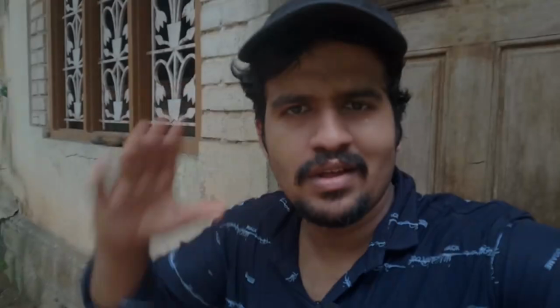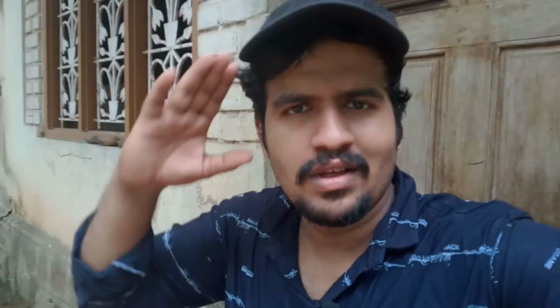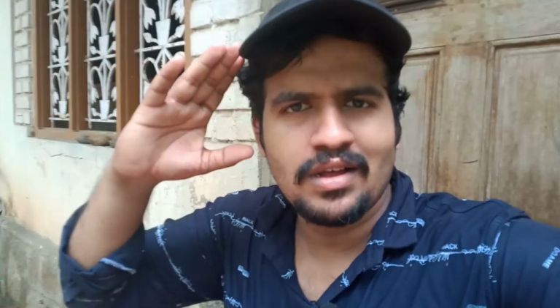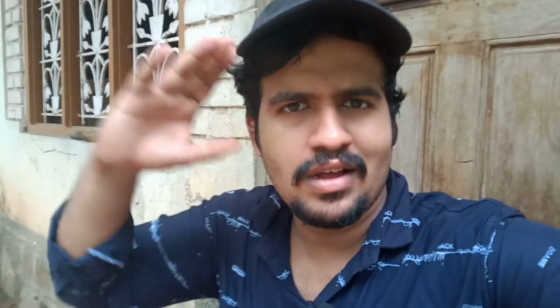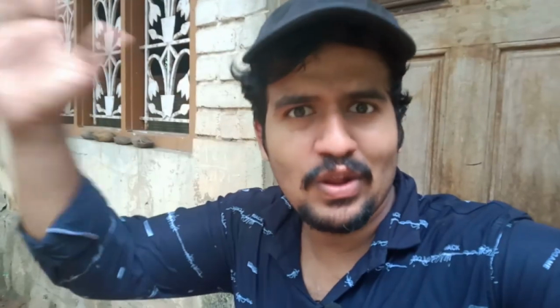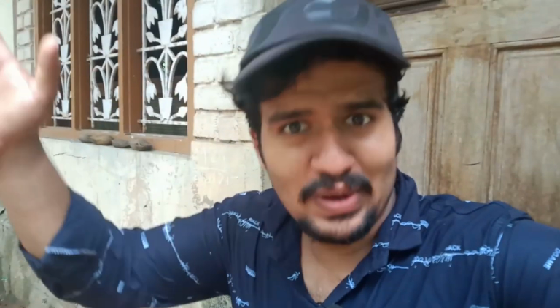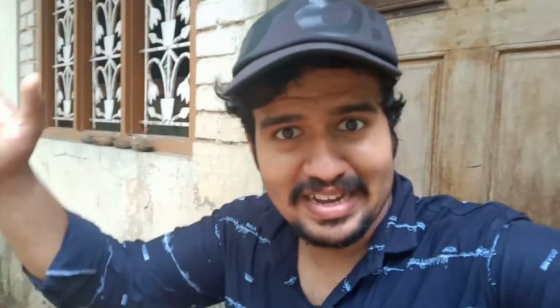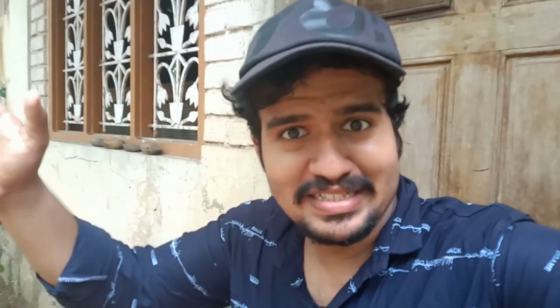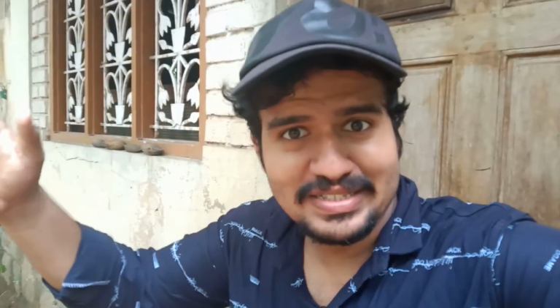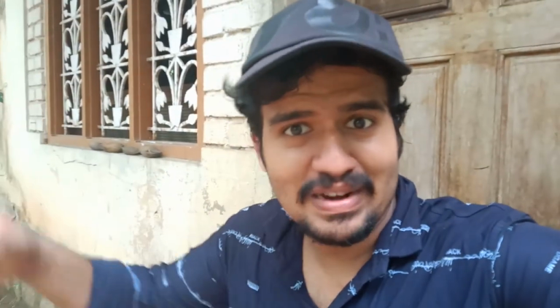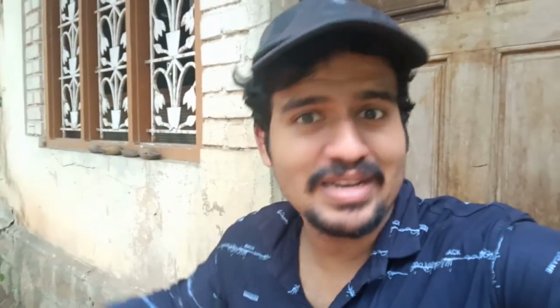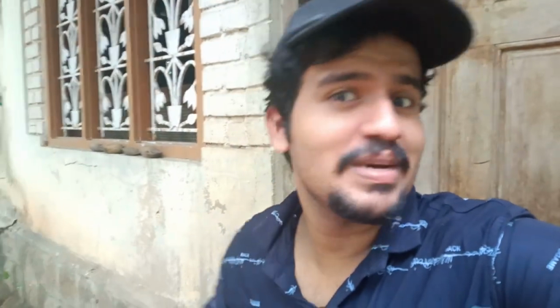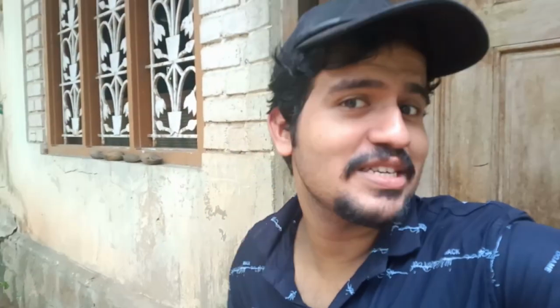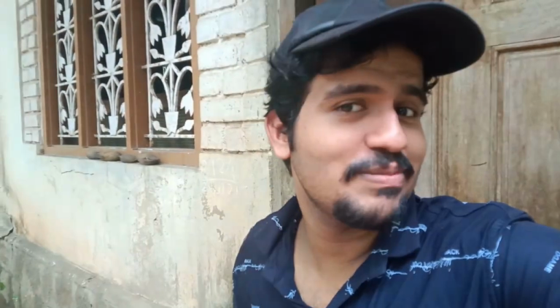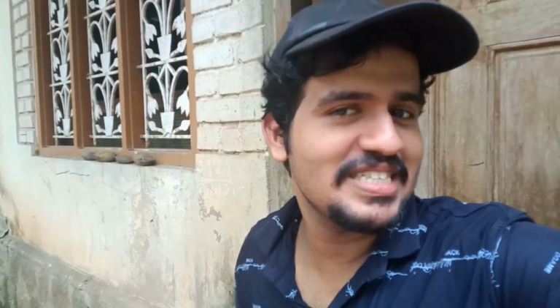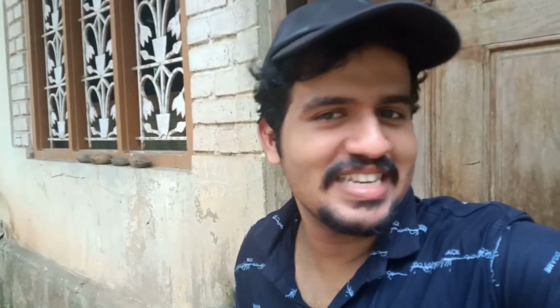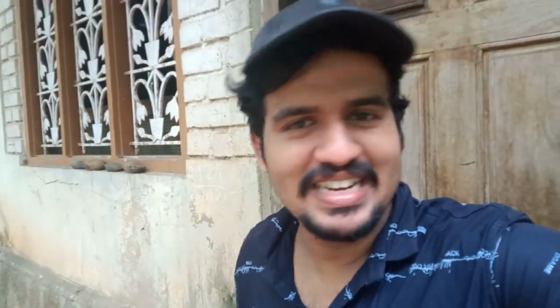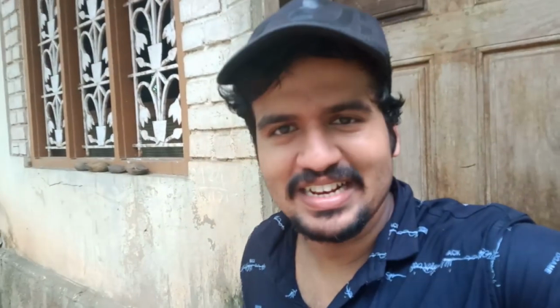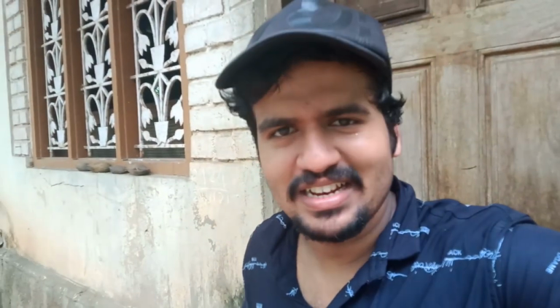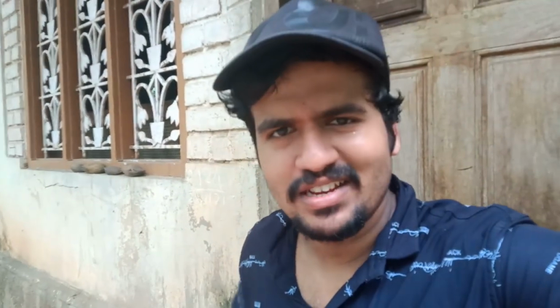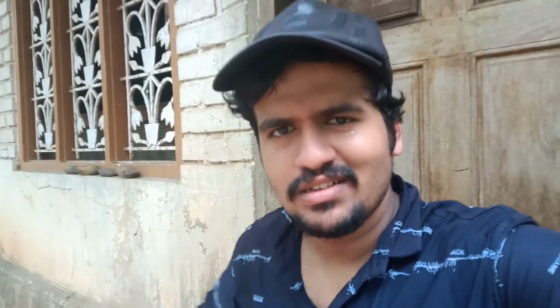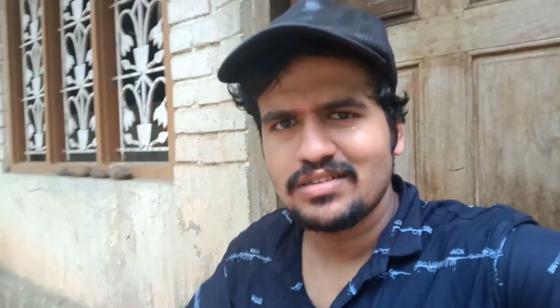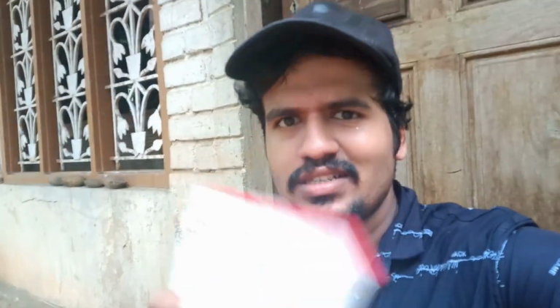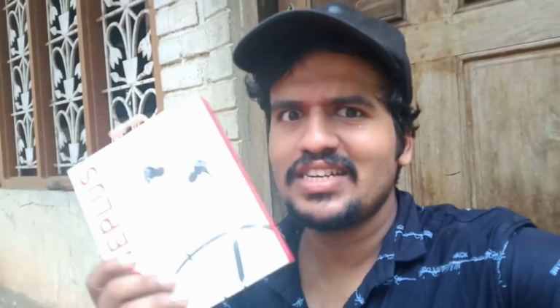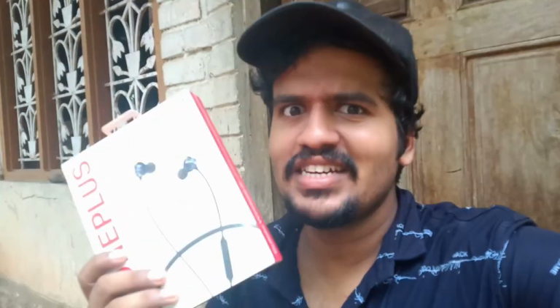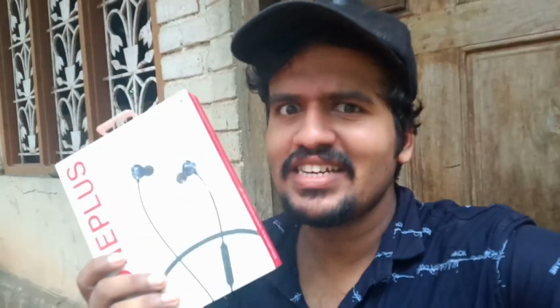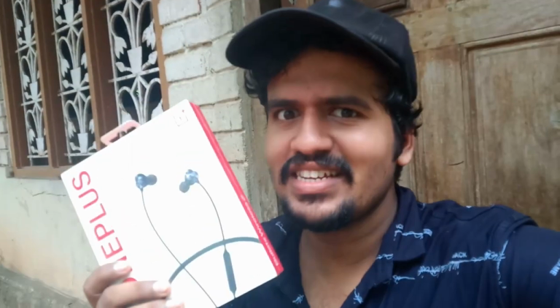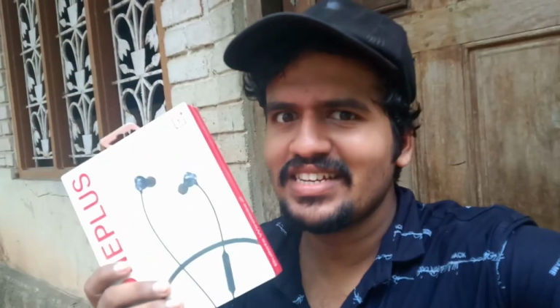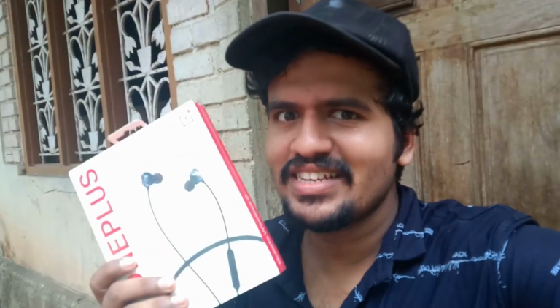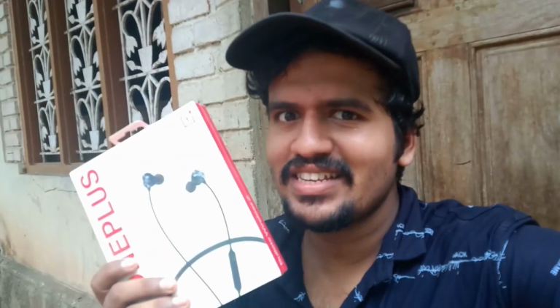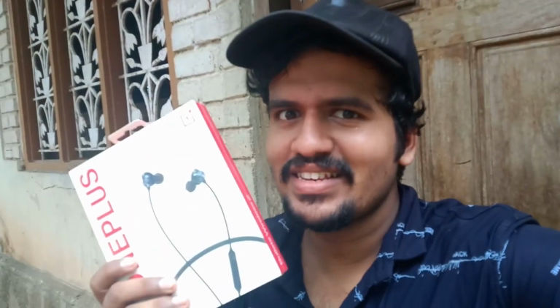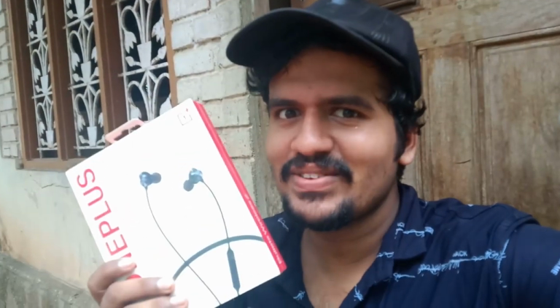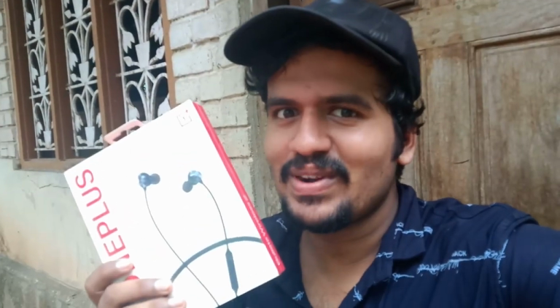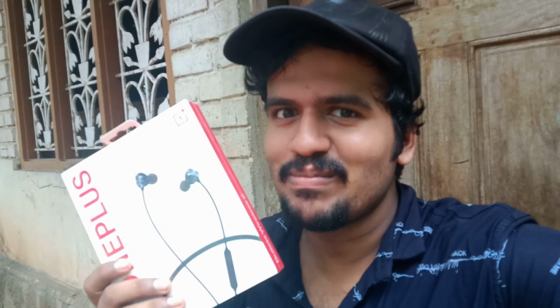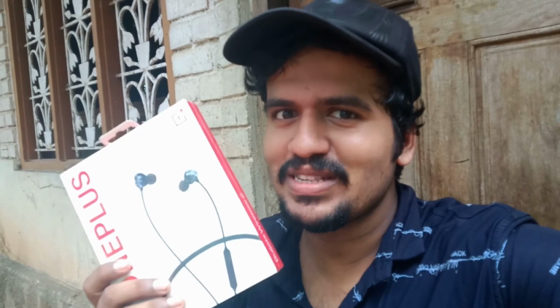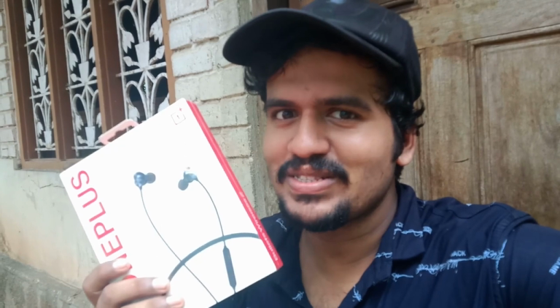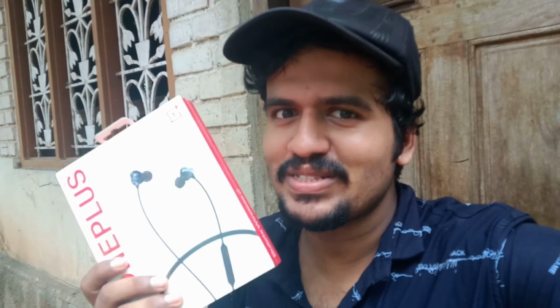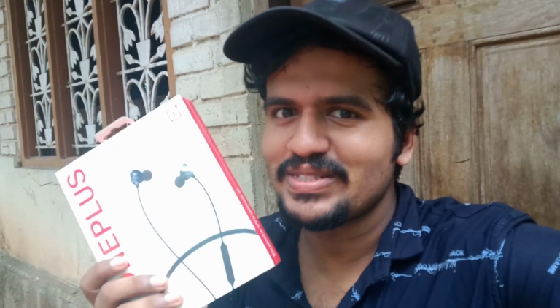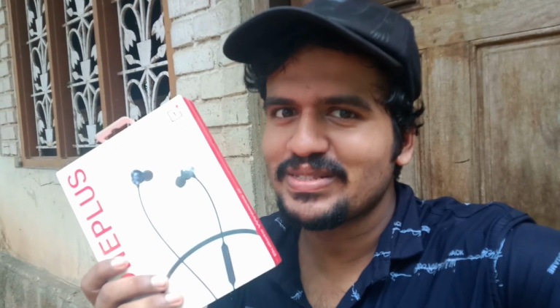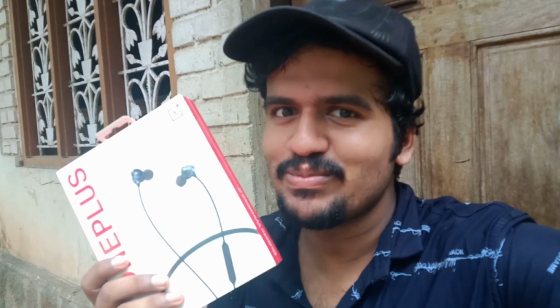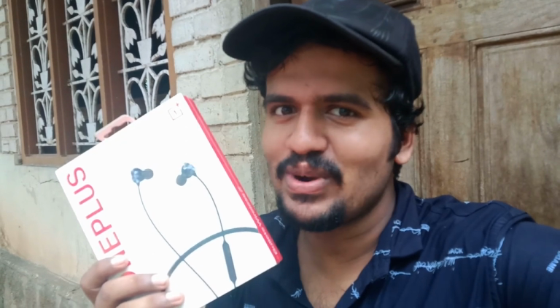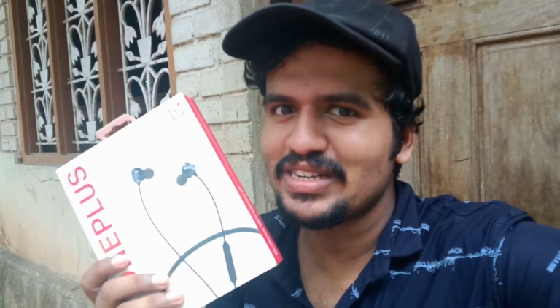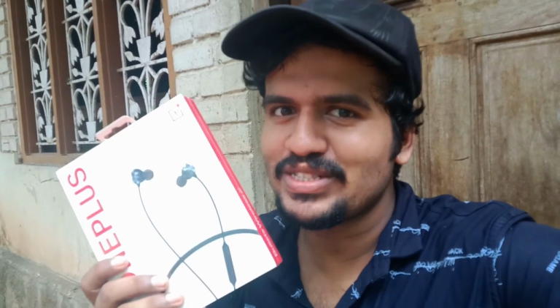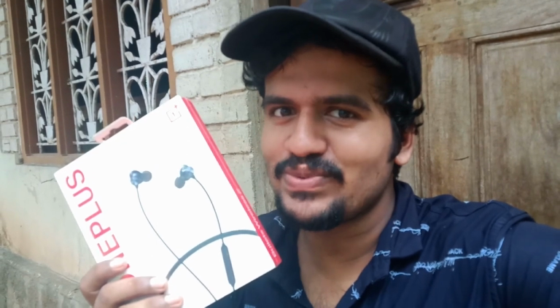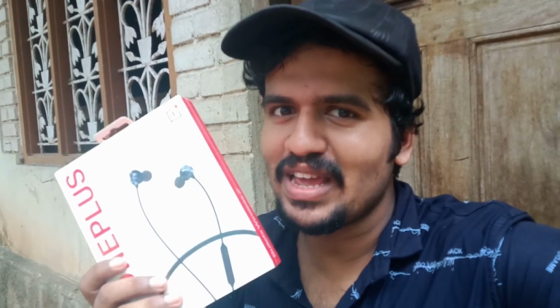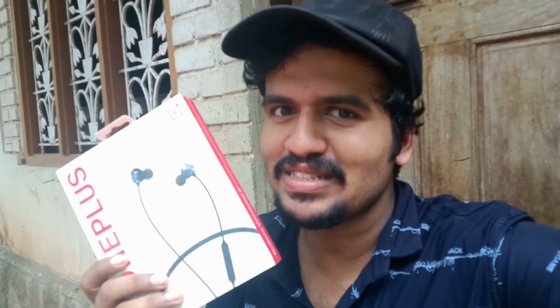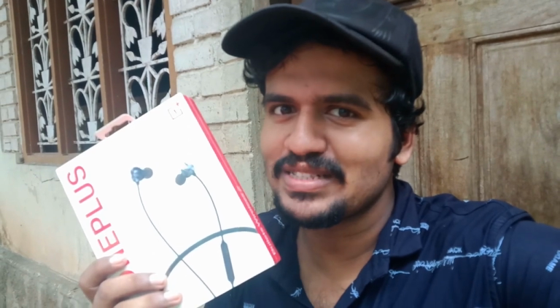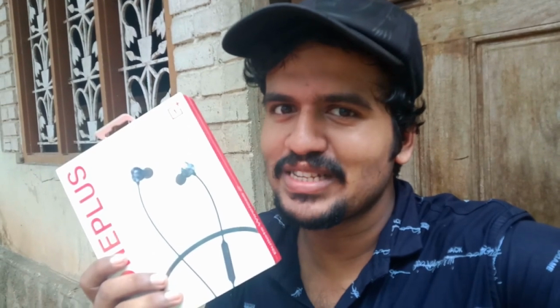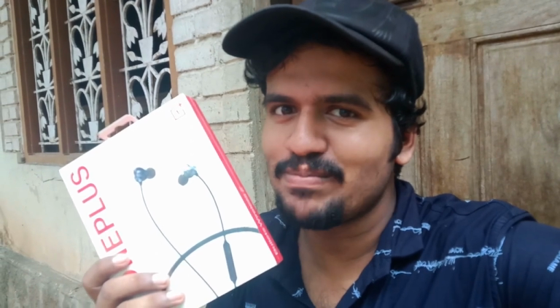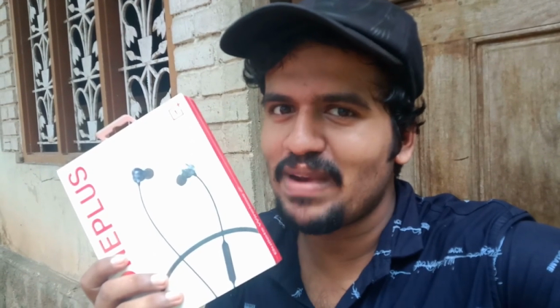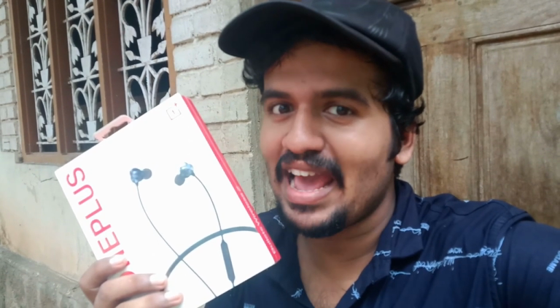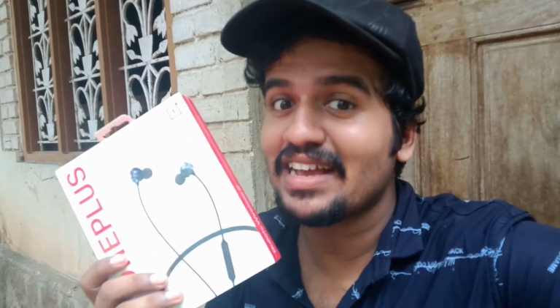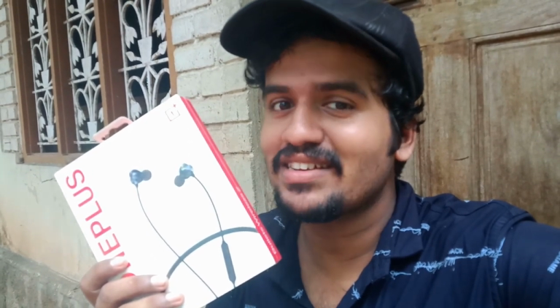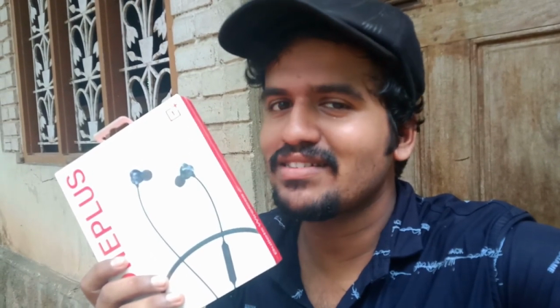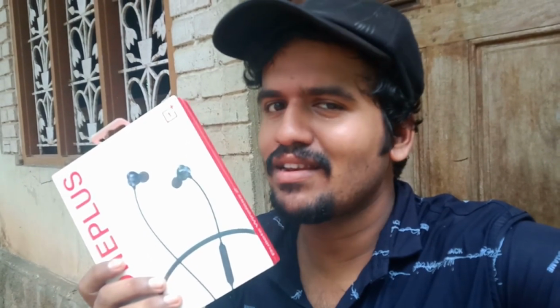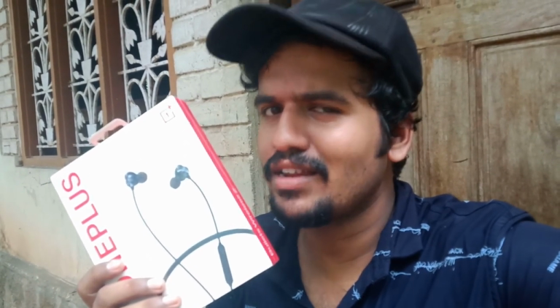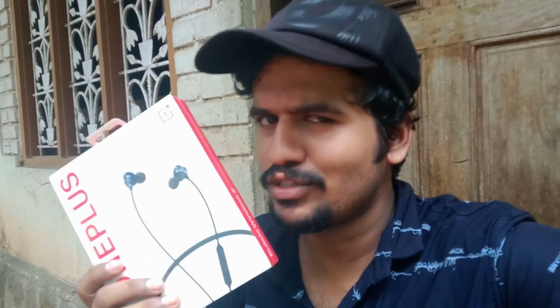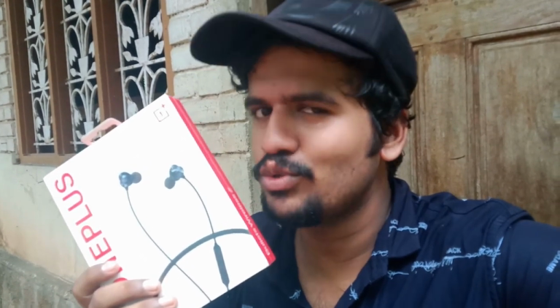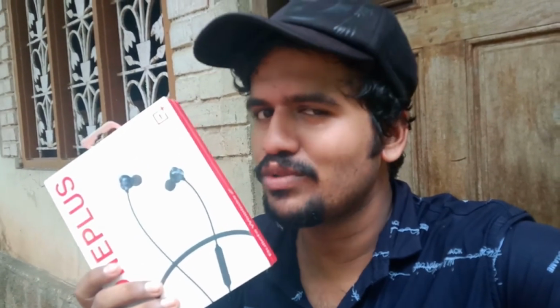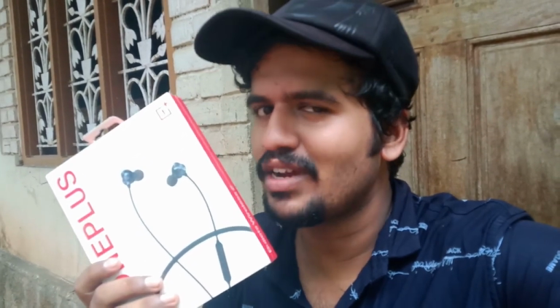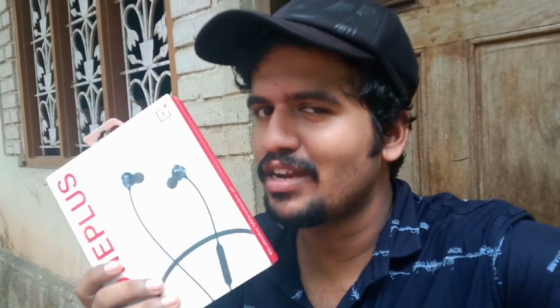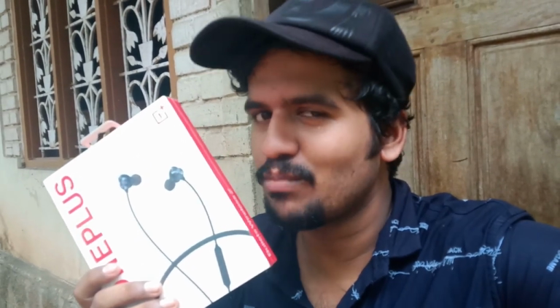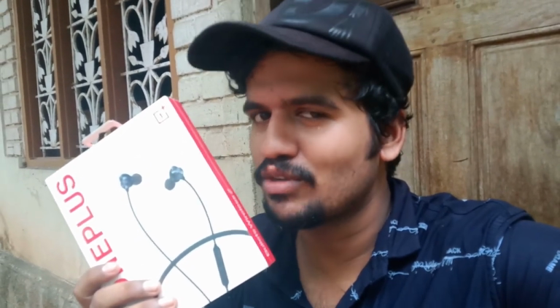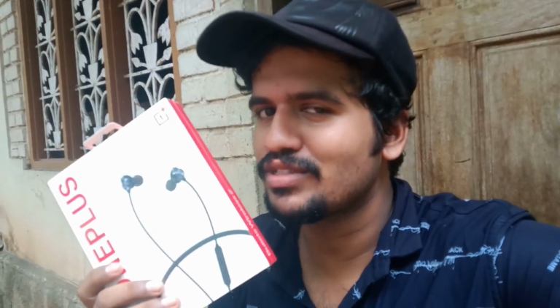Hello guys, welcome back to my channel. Ta-da! OnePlus Bullets Wireless in black. Let's do the unboxing.